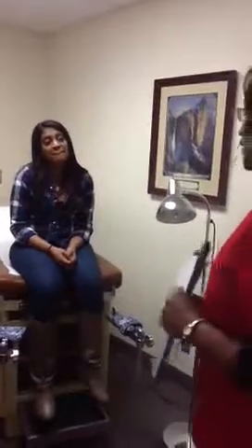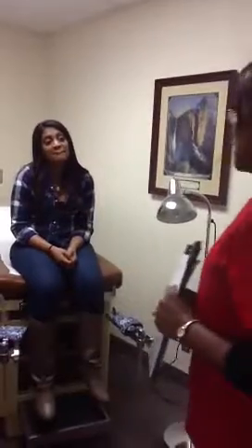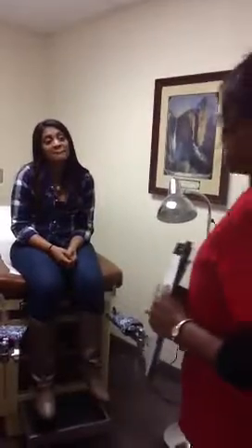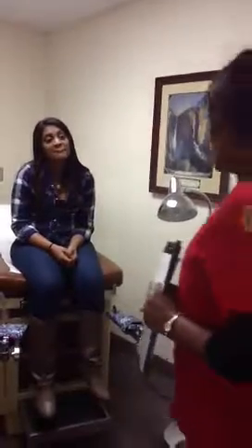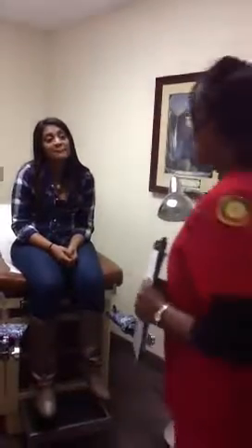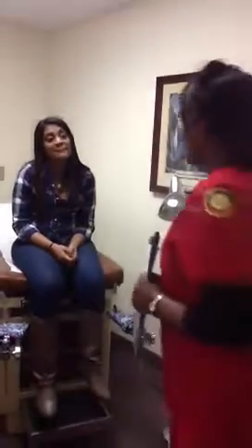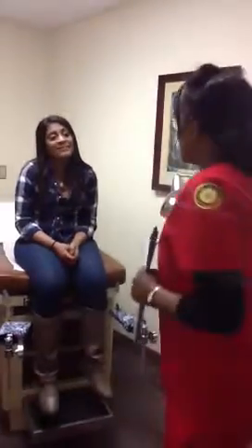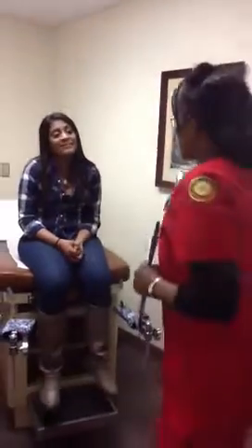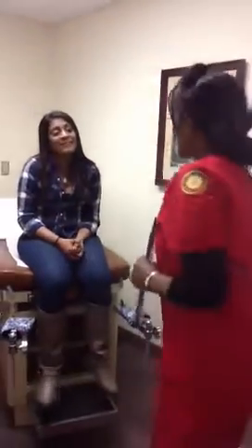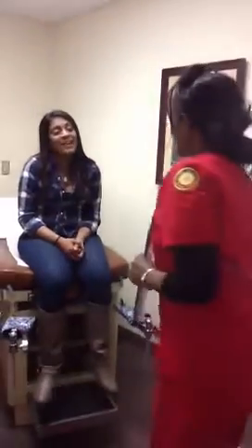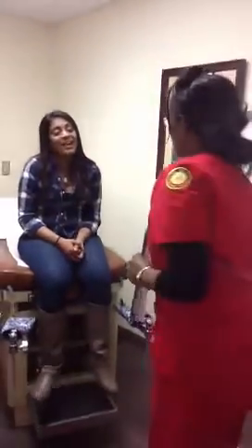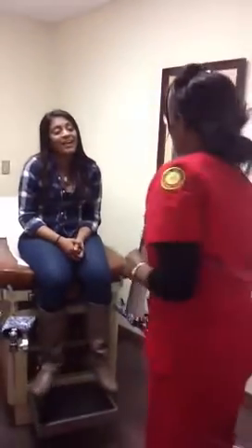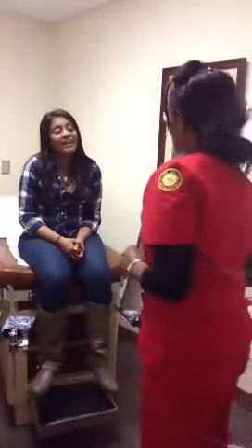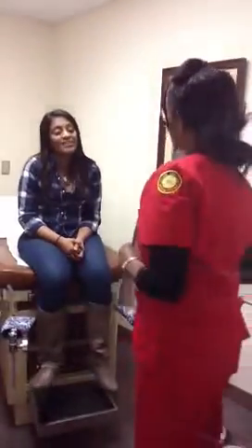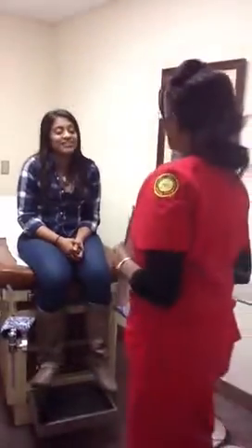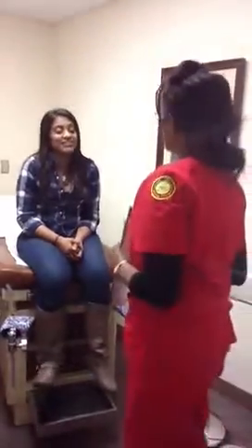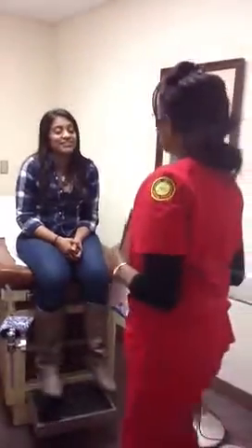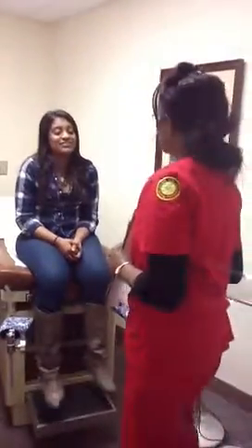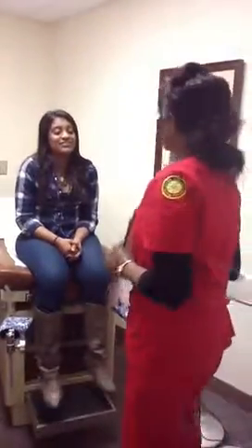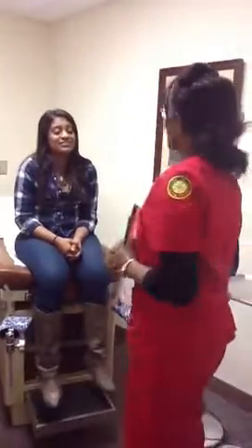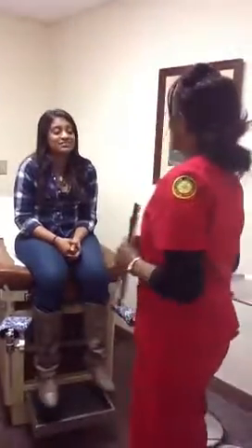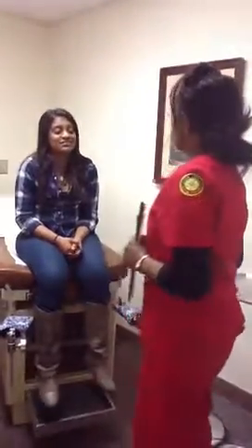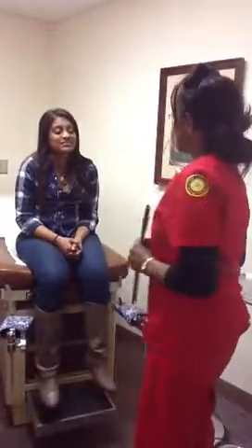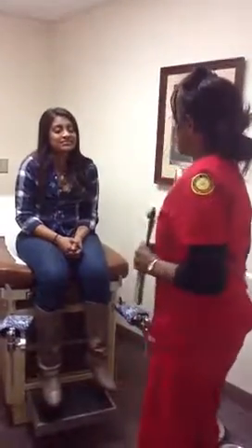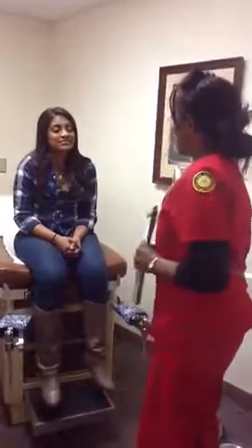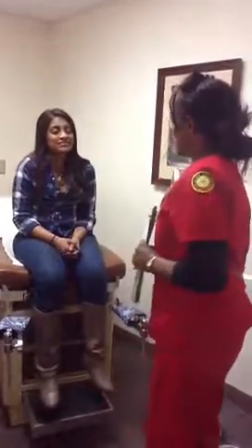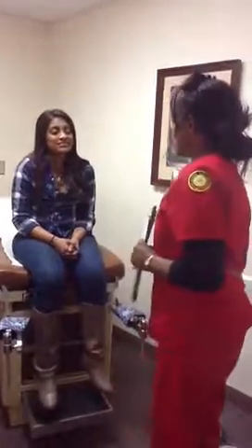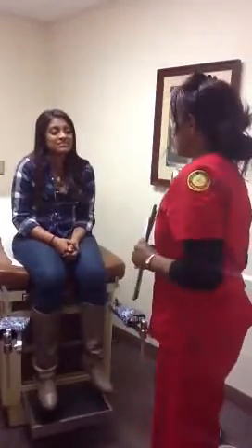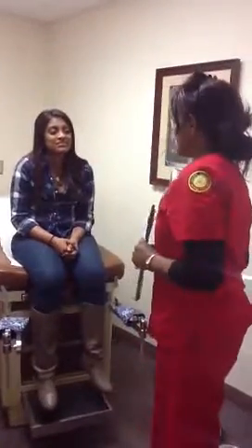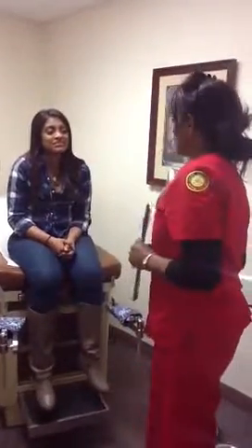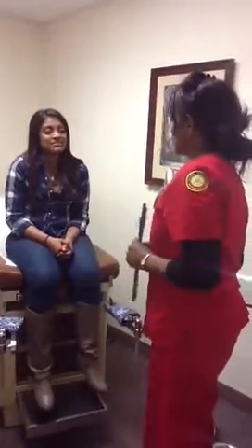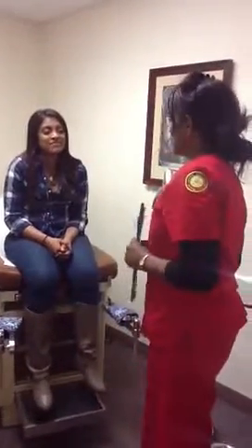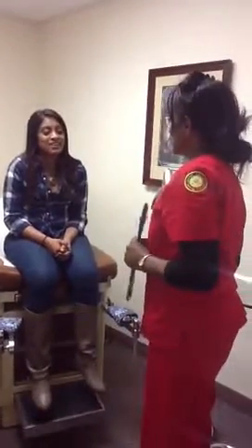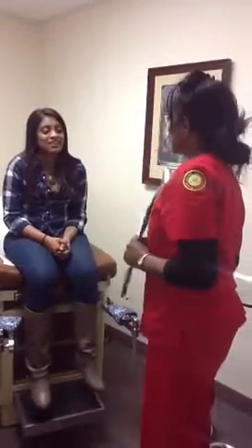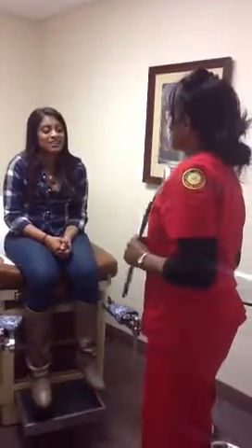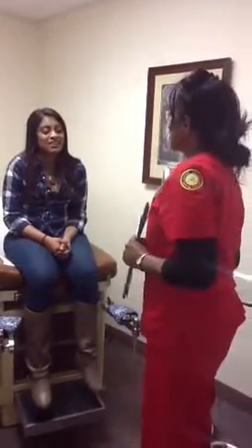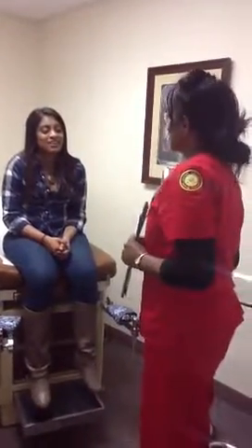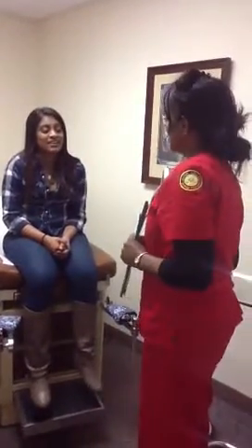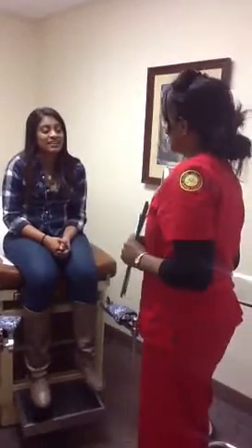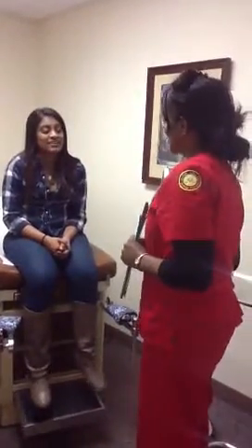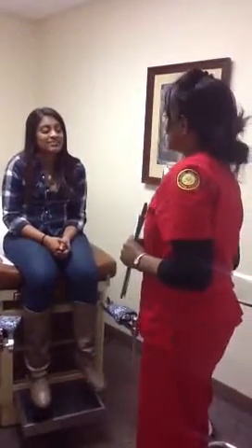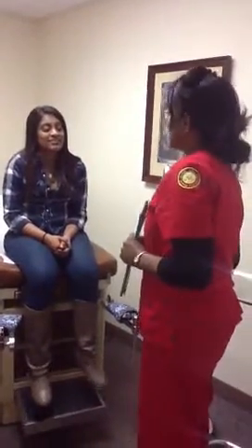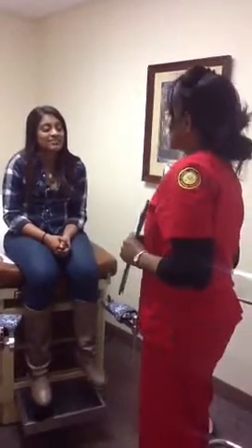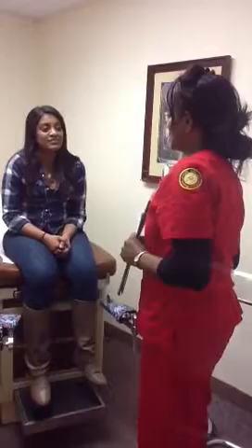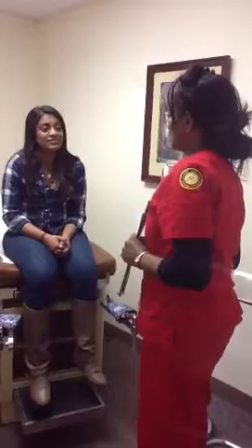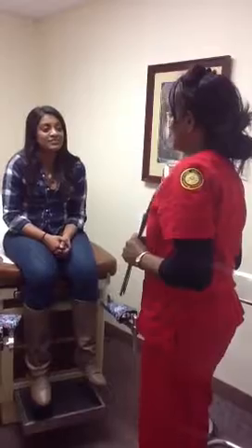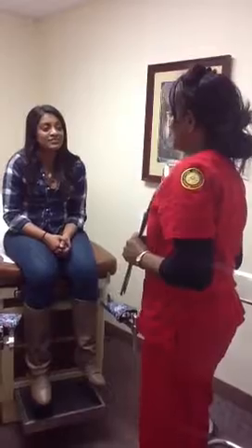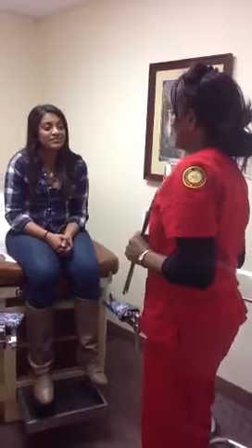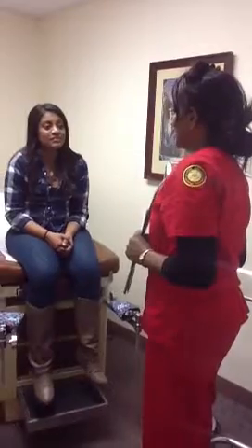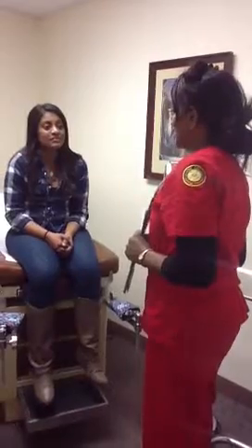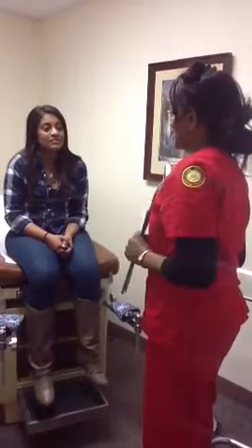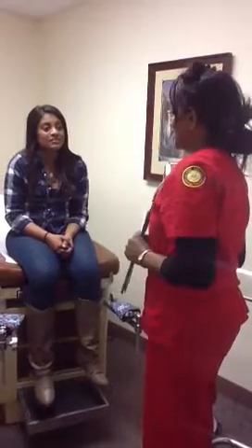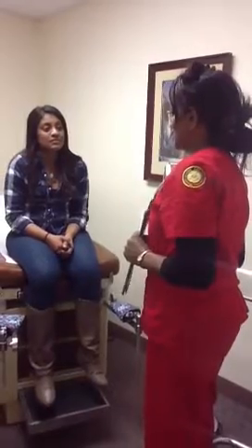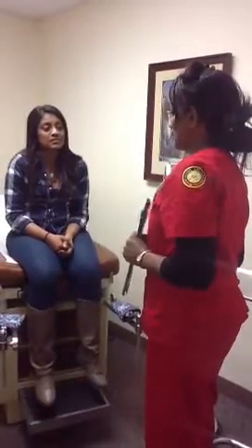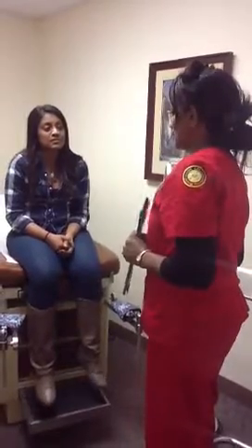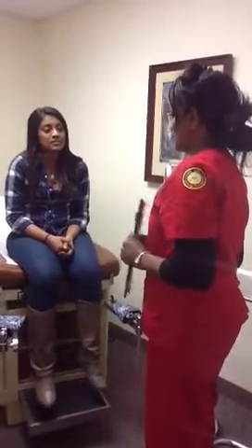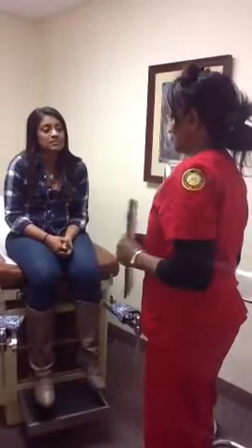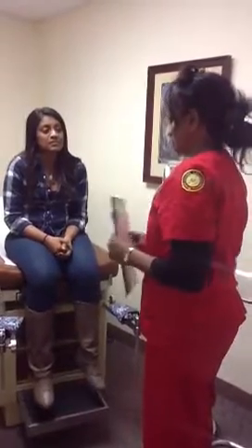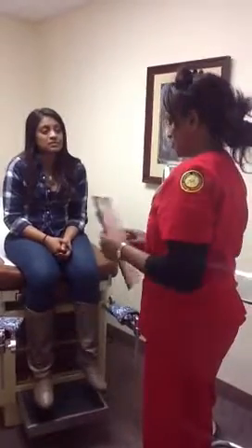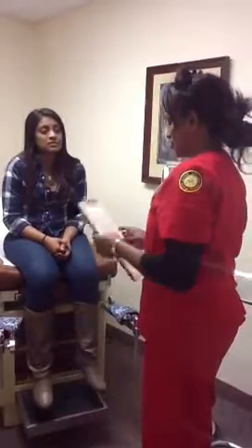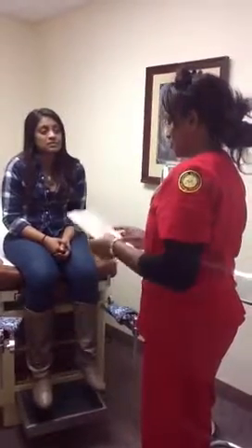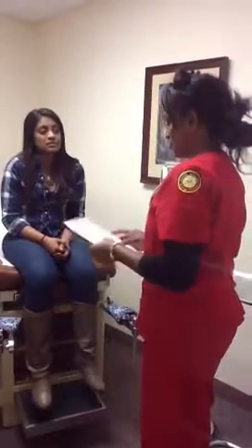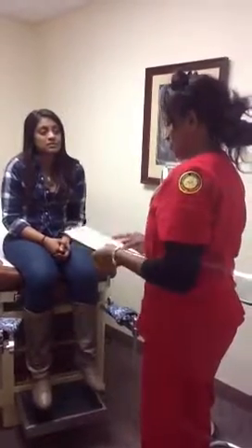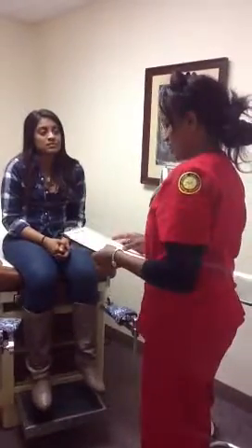Hi, Shereen. Hello. My name is Eden. Hi, Eden. And I'll be your nurse for today.